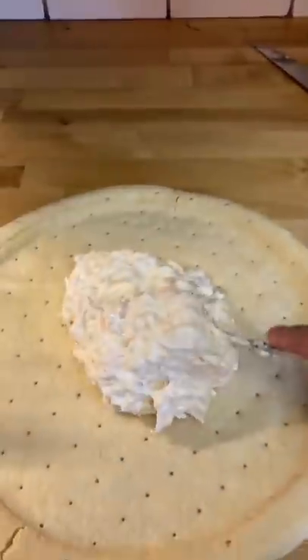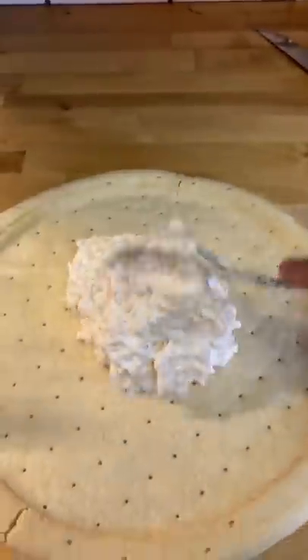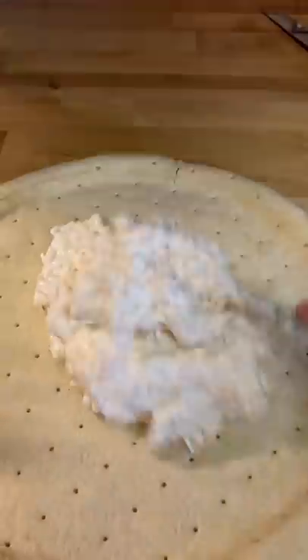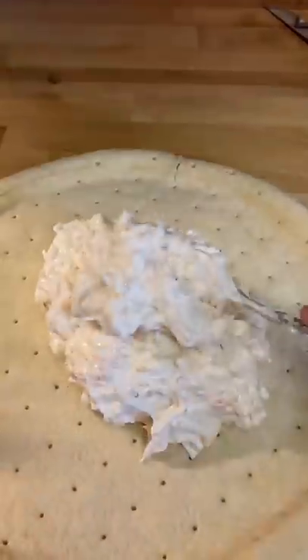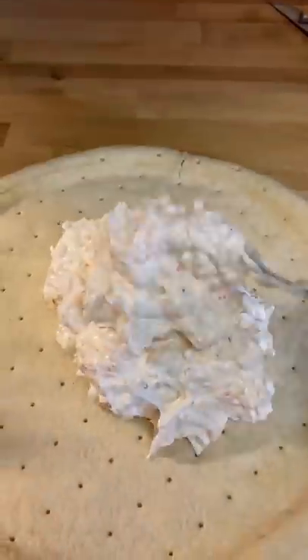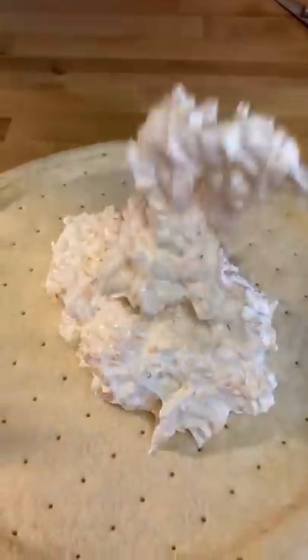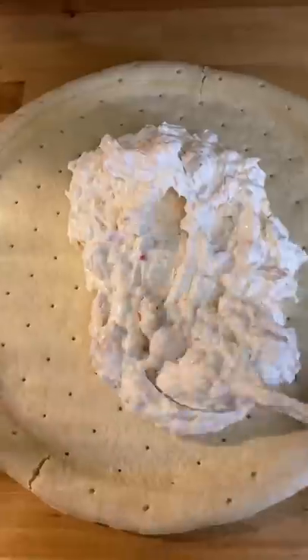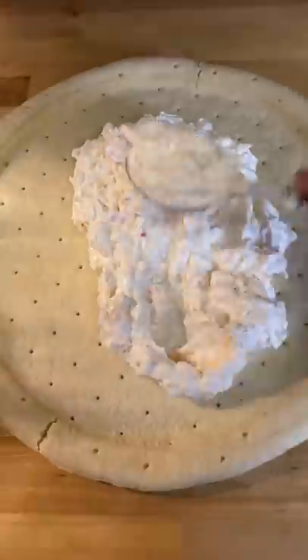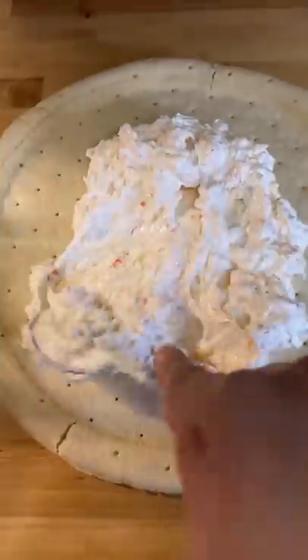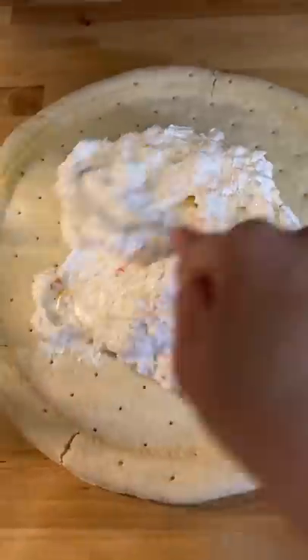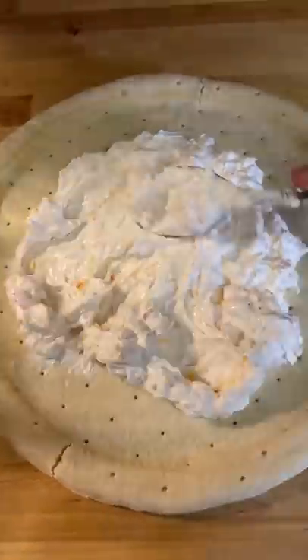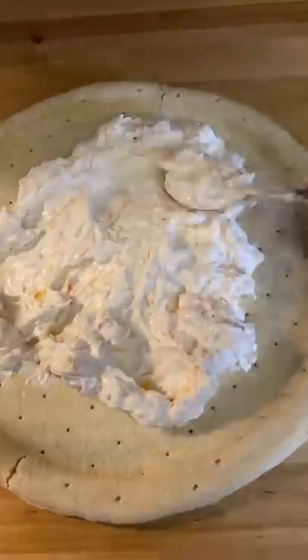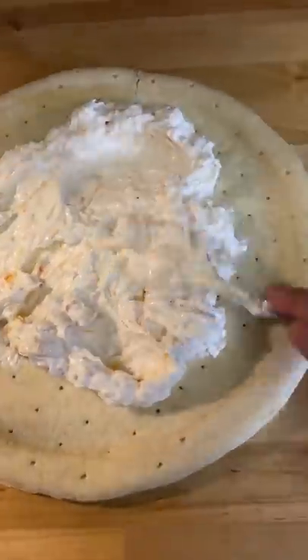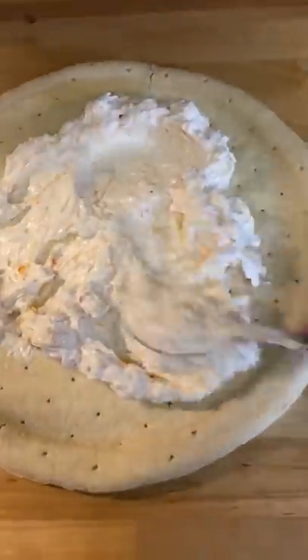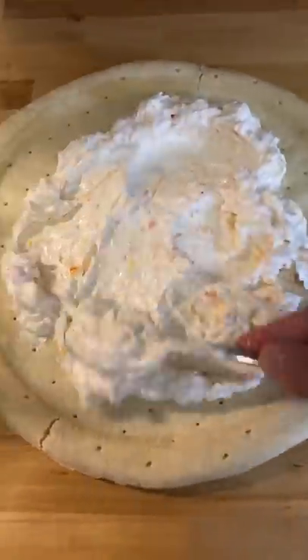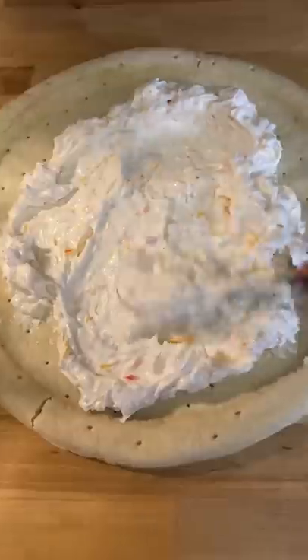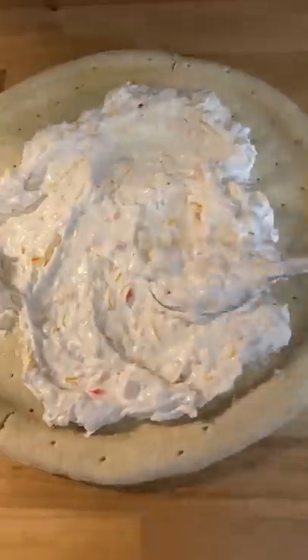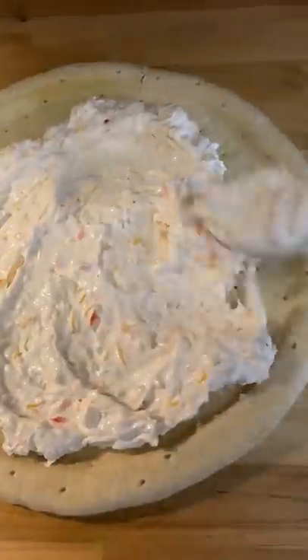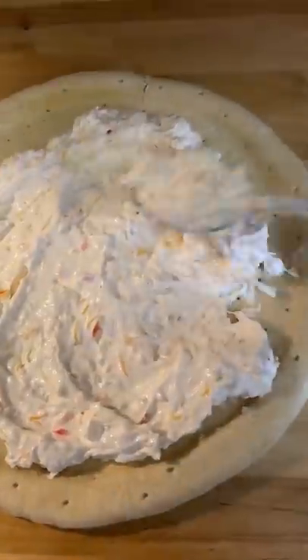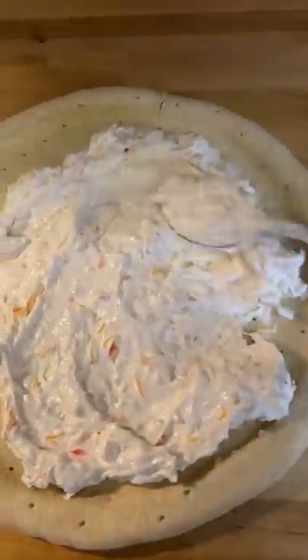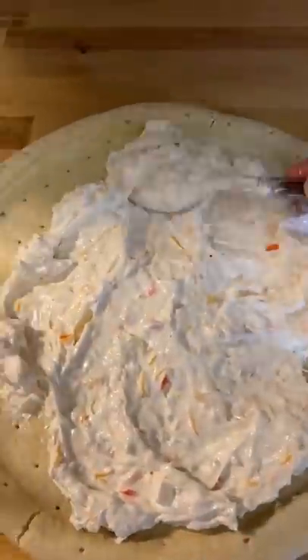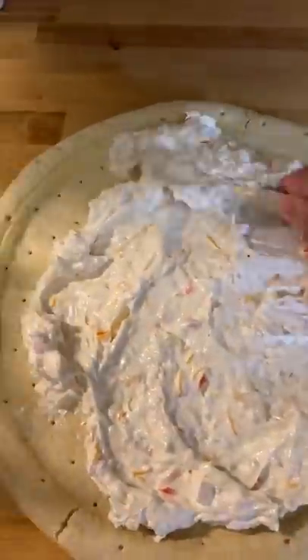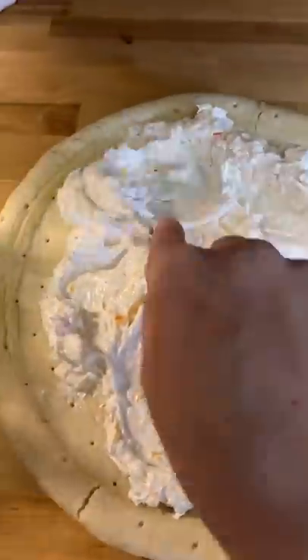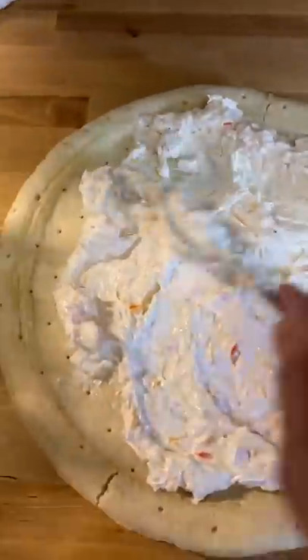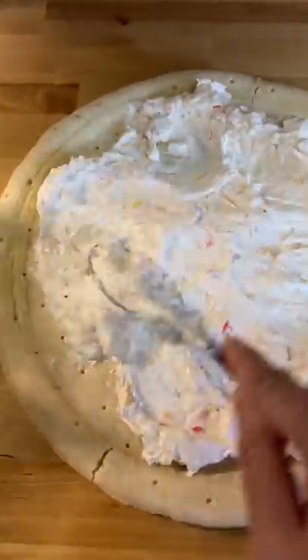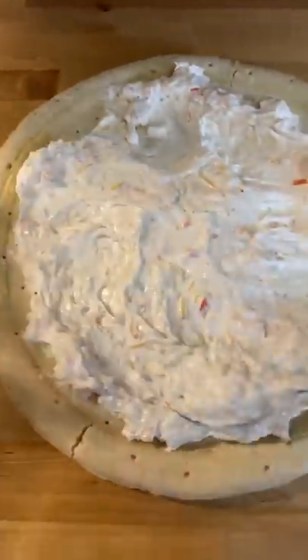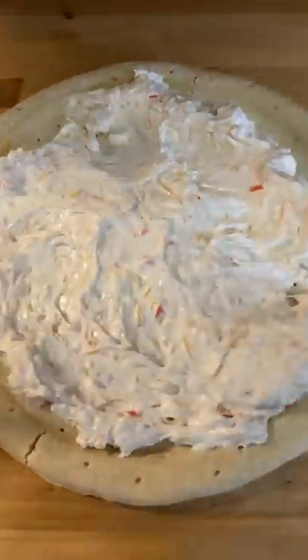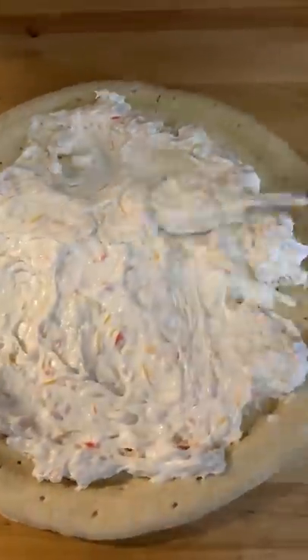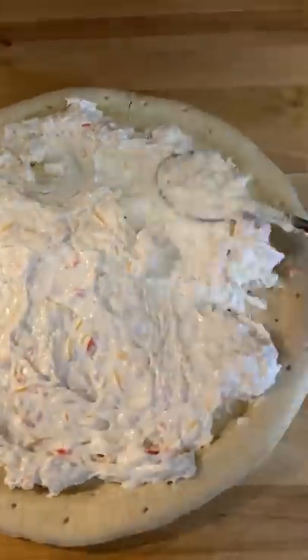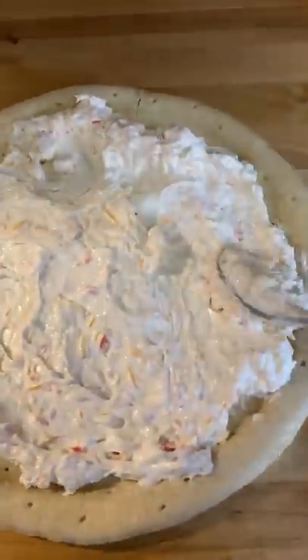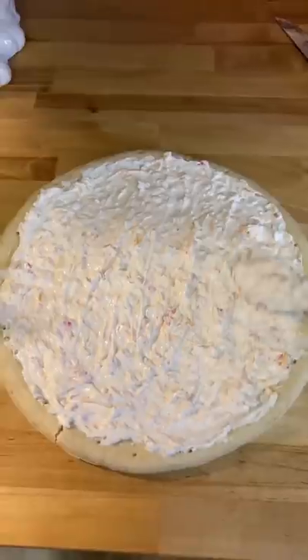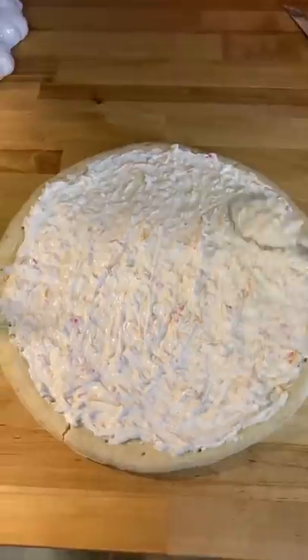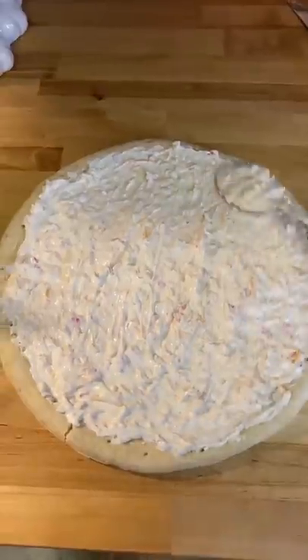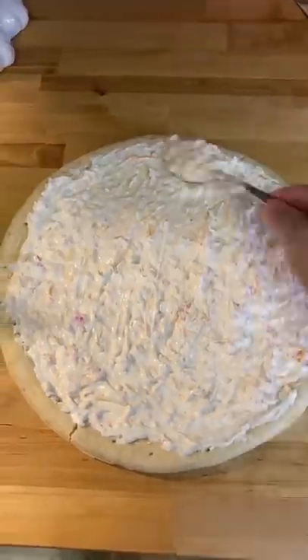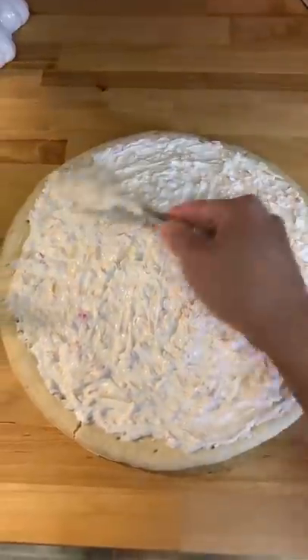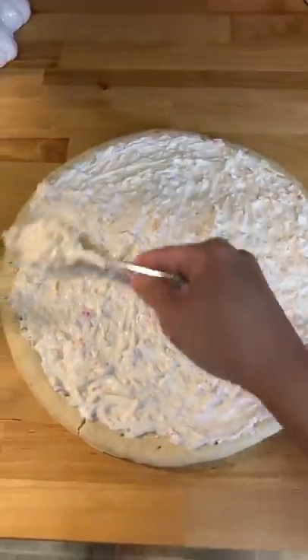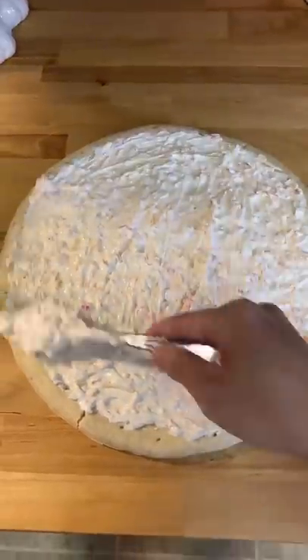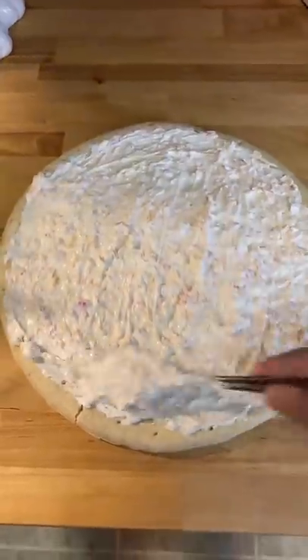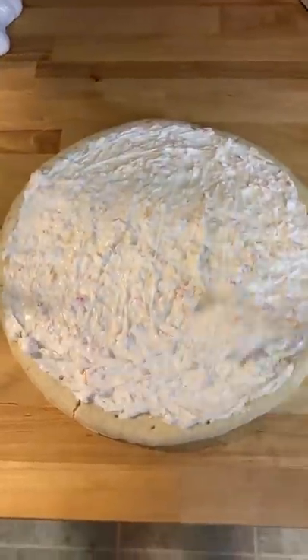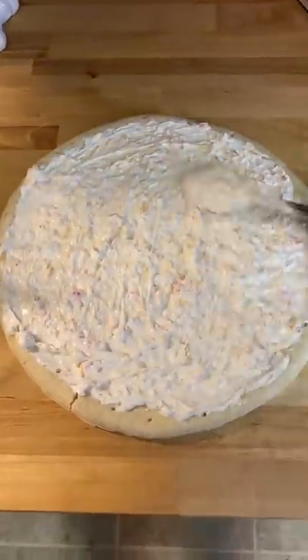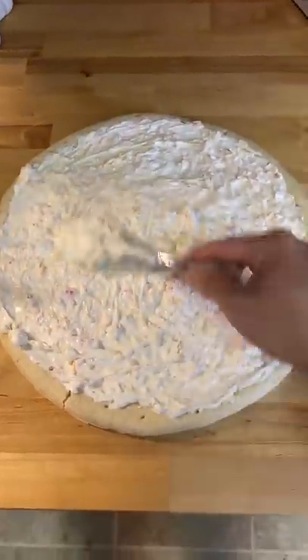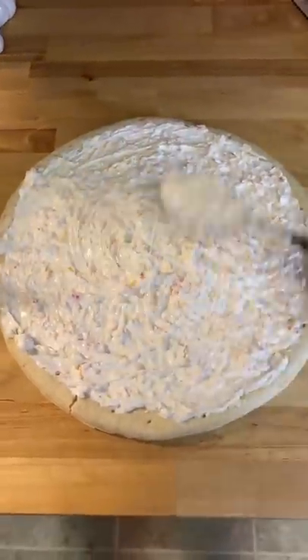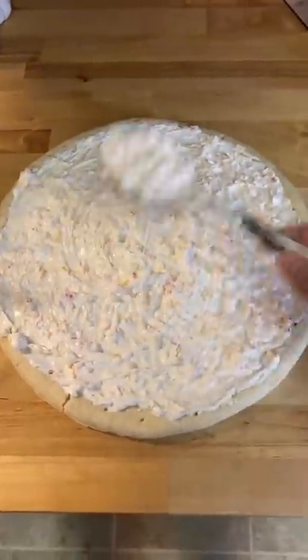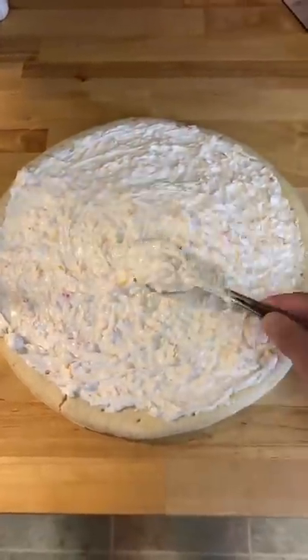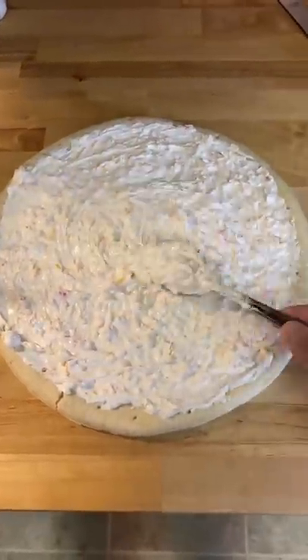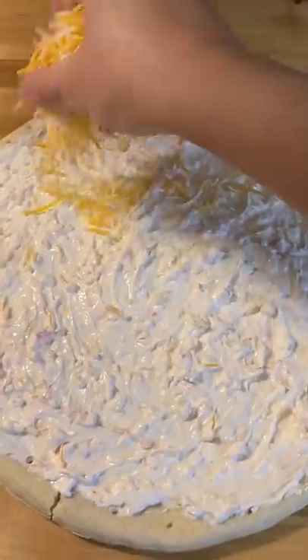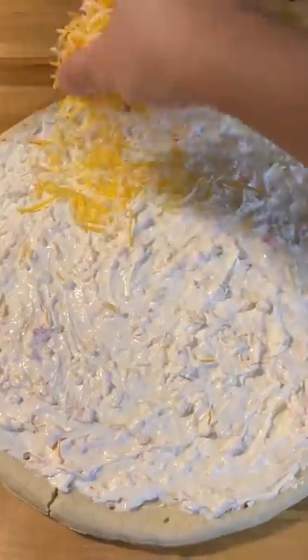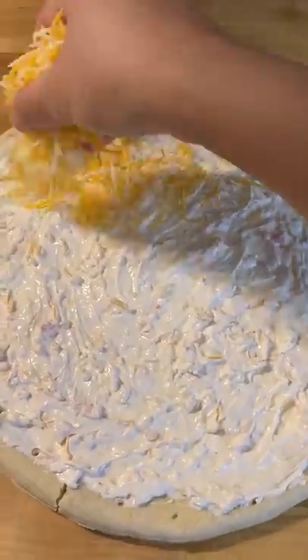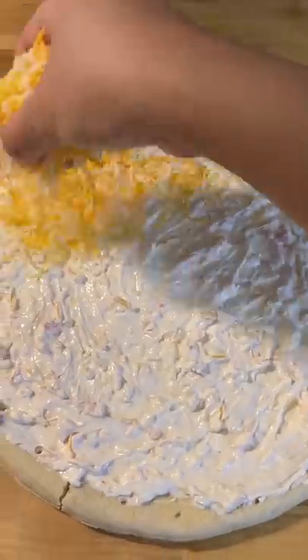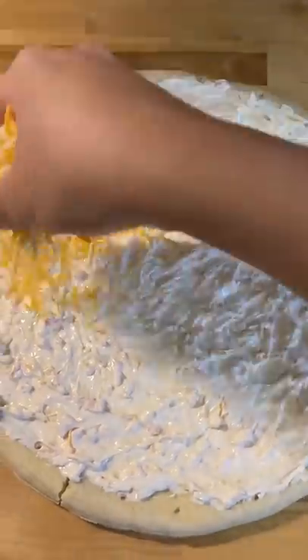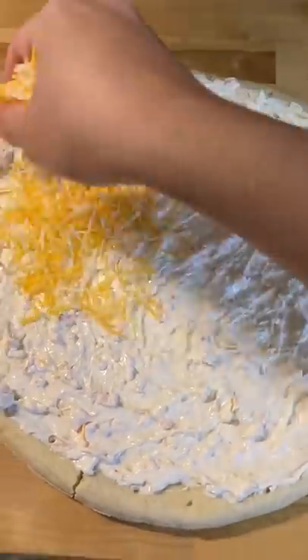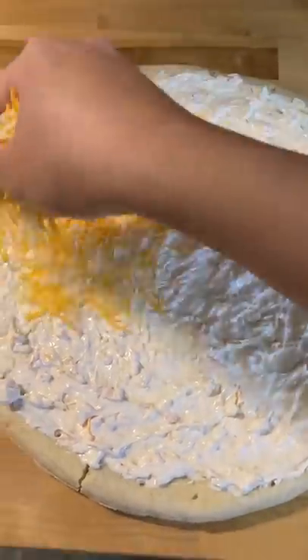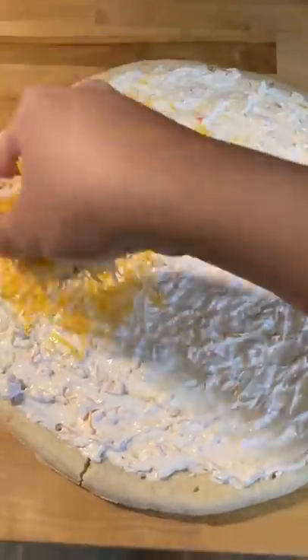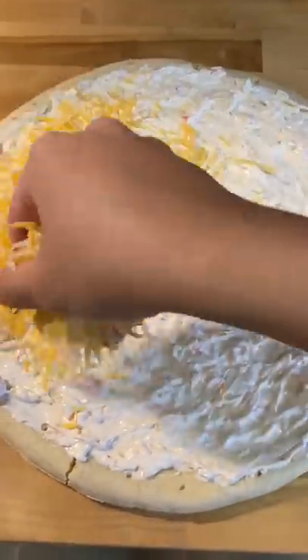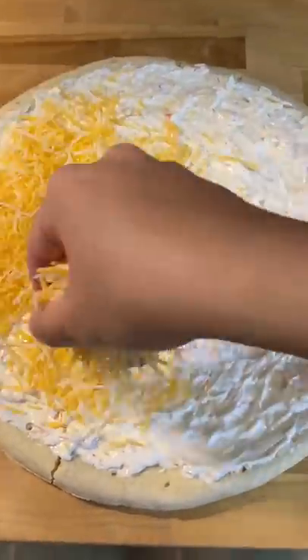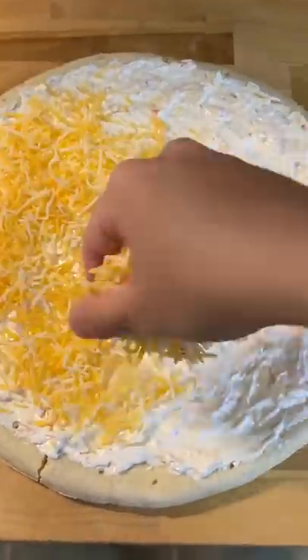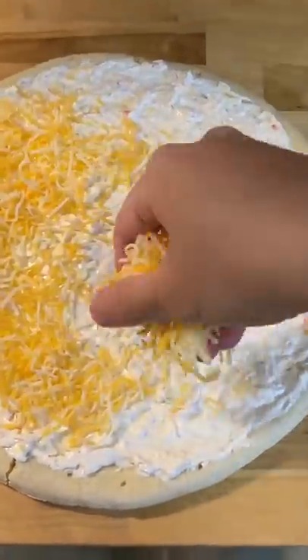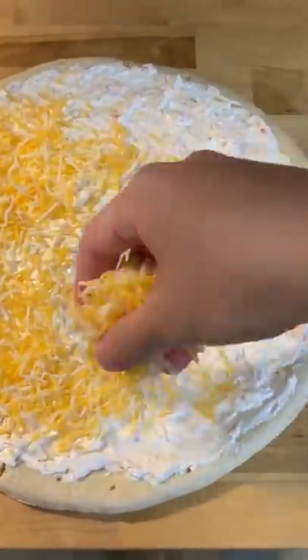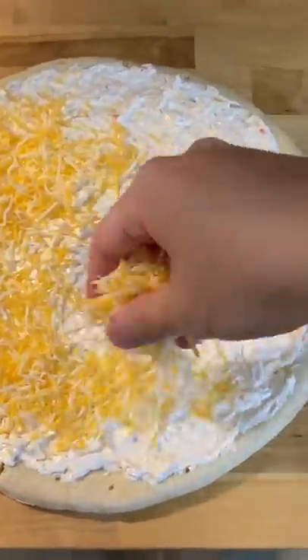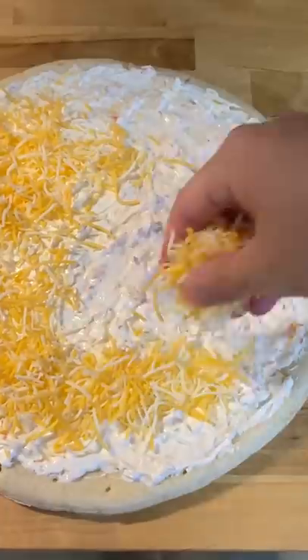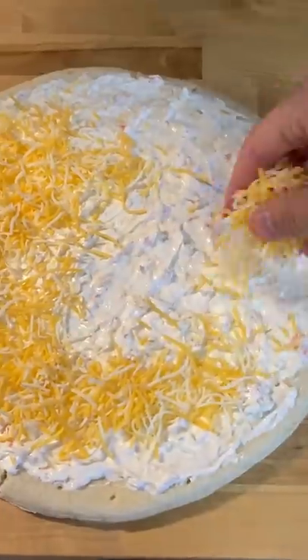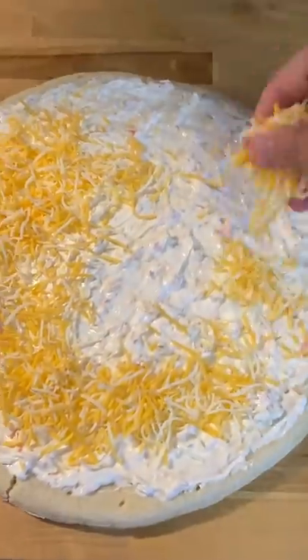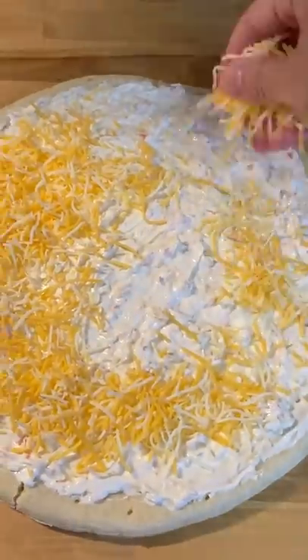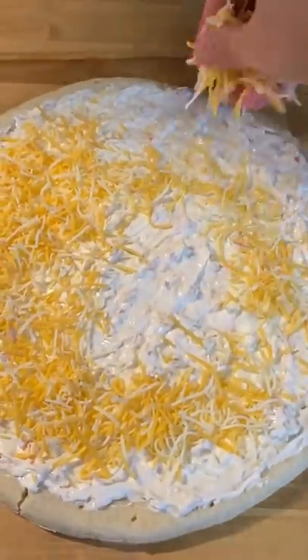Since then, I've recreated the pizza every so often to bring to parties. It's always a hit and it's really easy to make. You can mess around with the quantity of the ingredients as well.